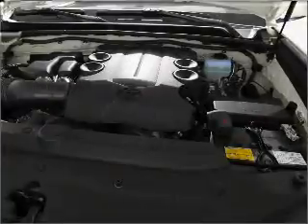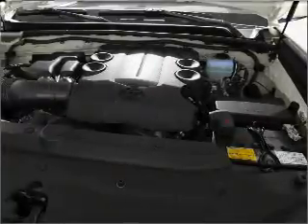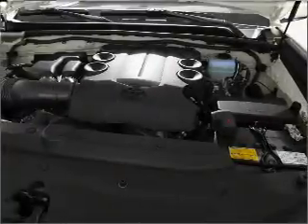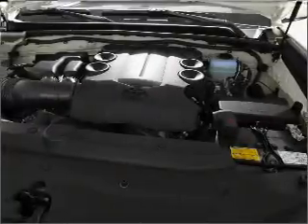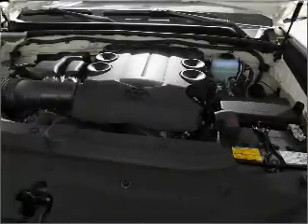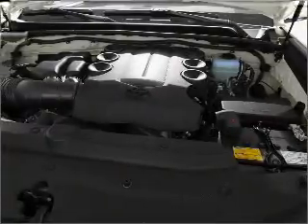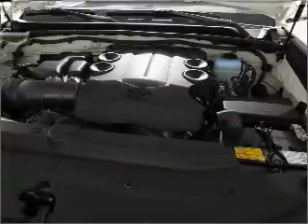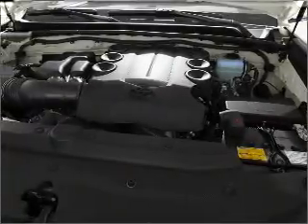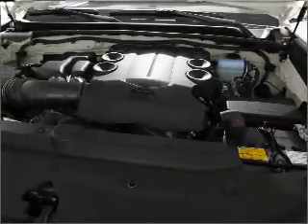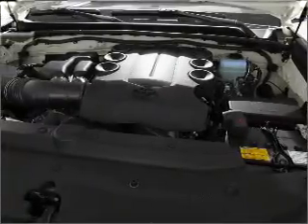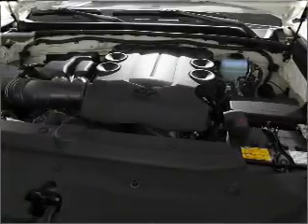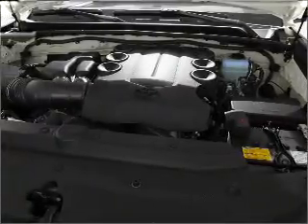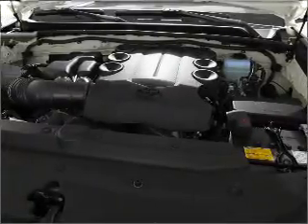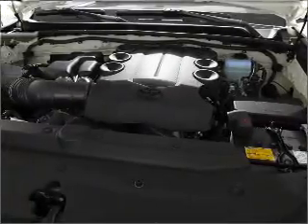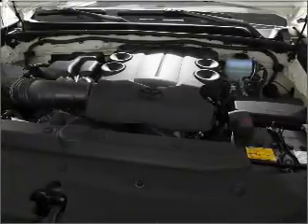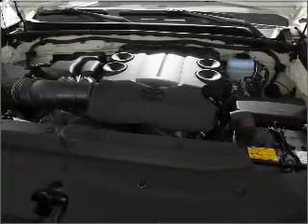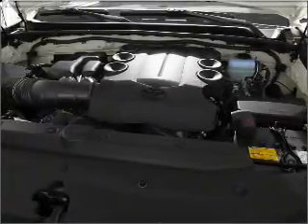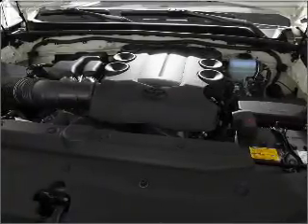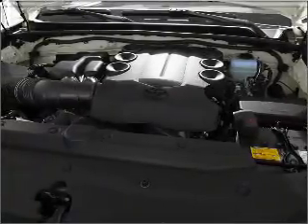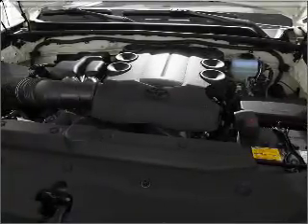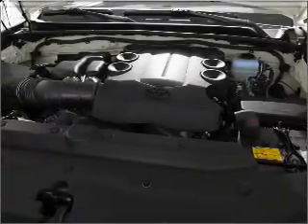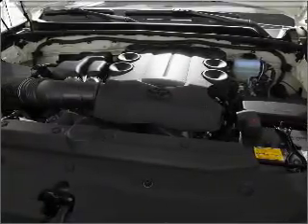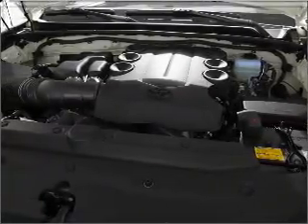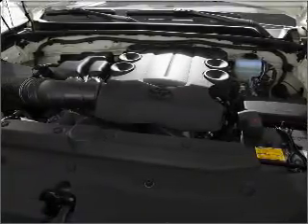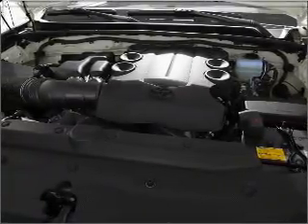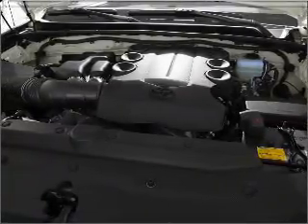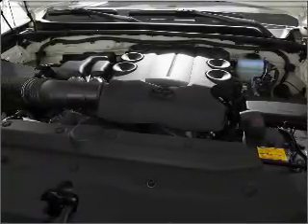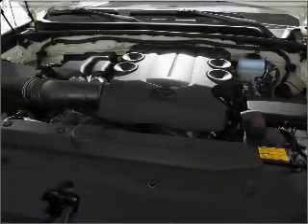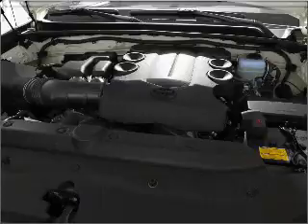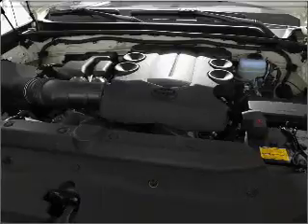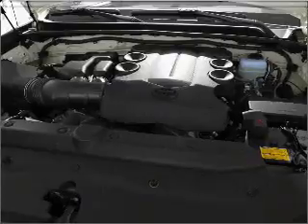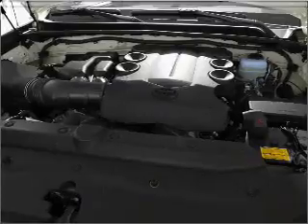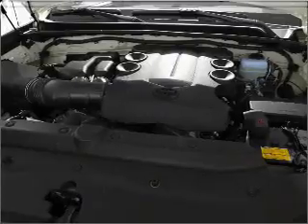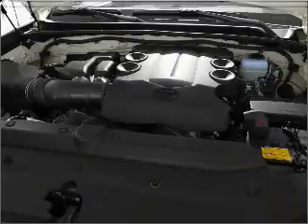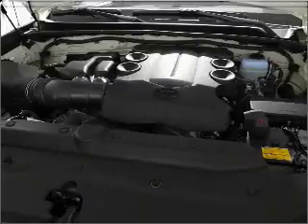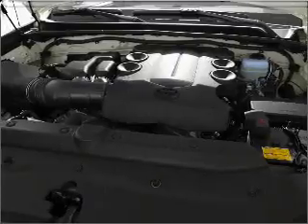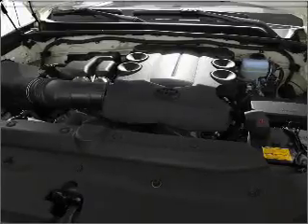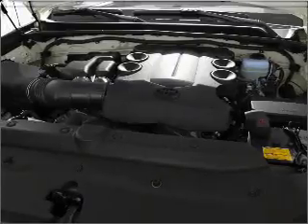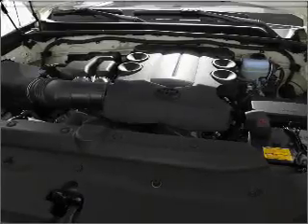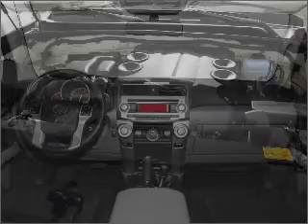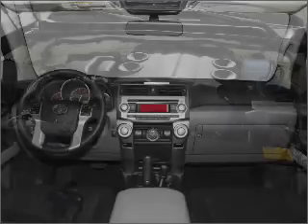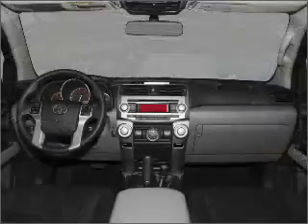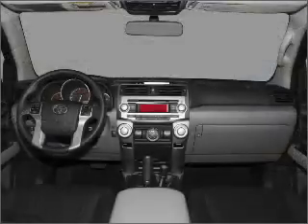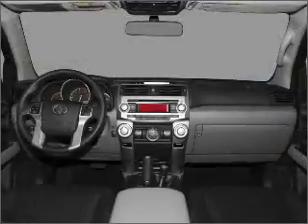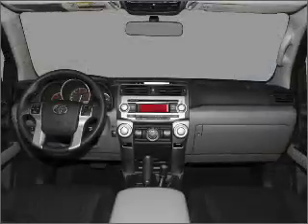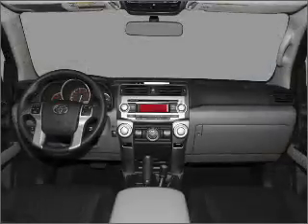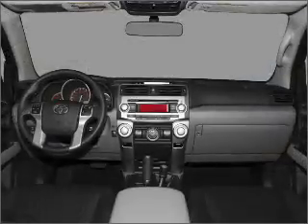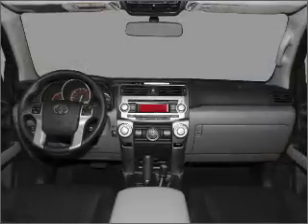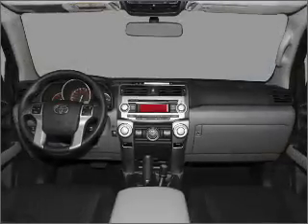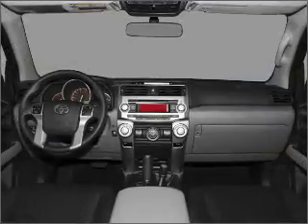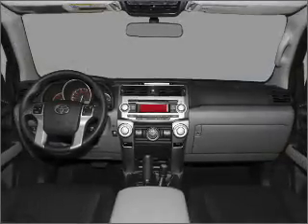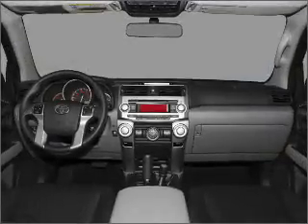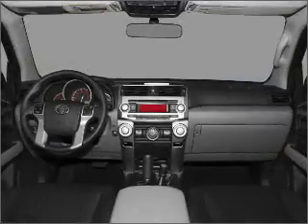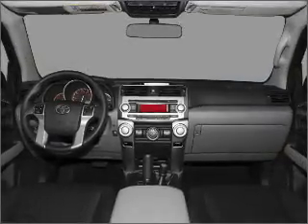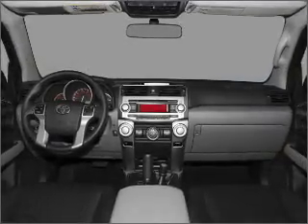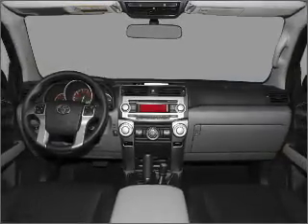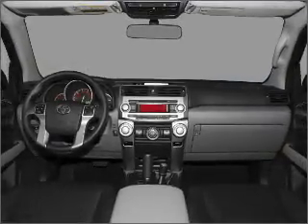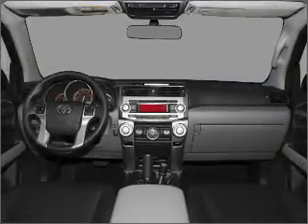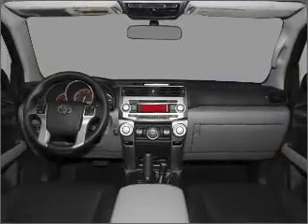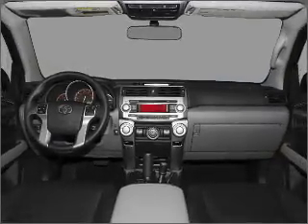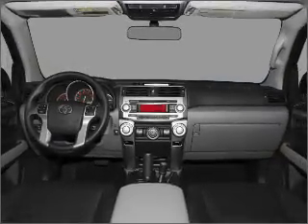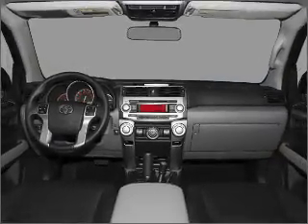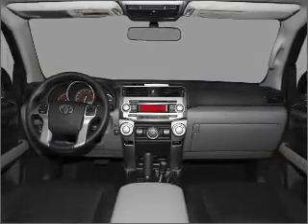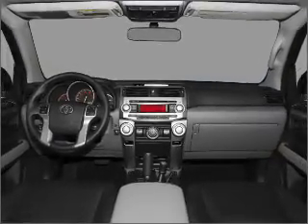He's always hot and she's always cold. Solve this problem while driving with dual temperature controls. Let the sun shine in with a sunroof.